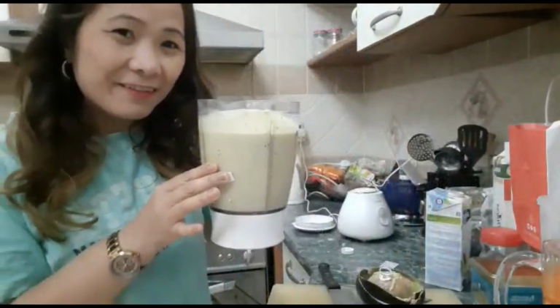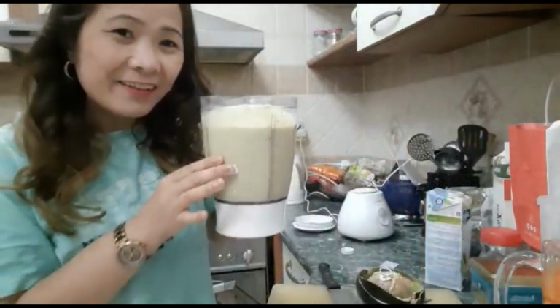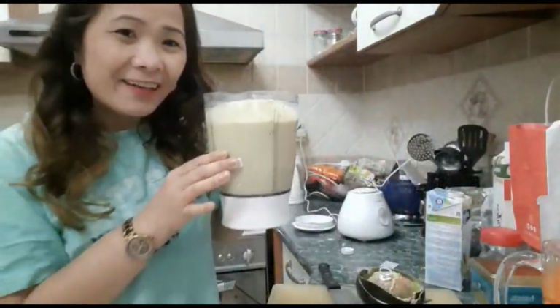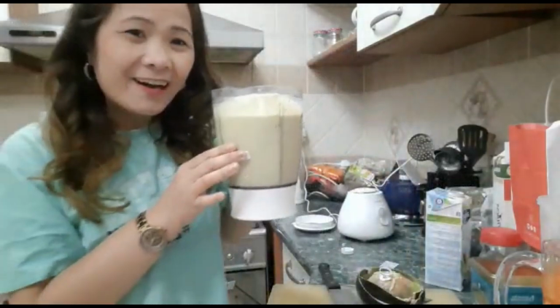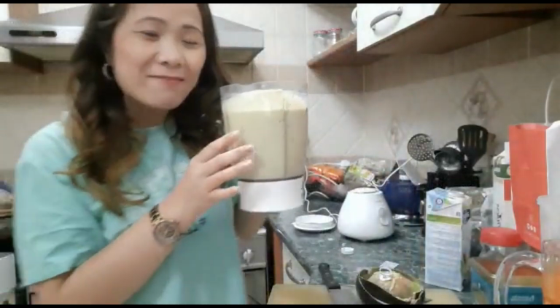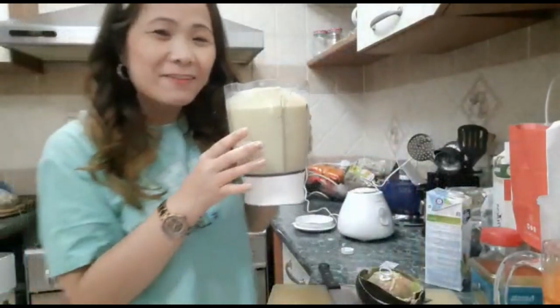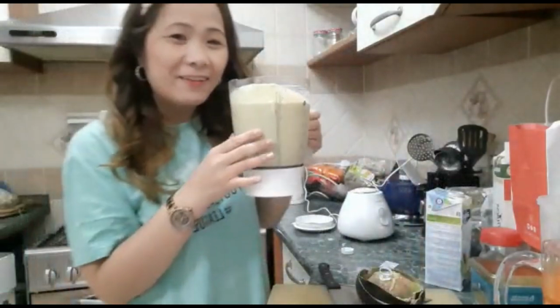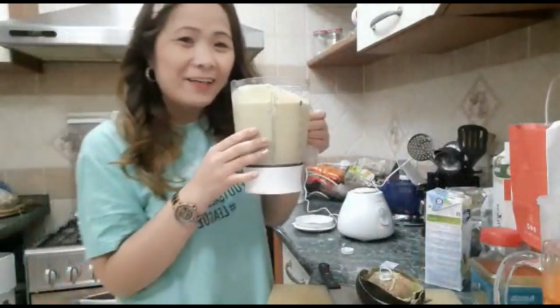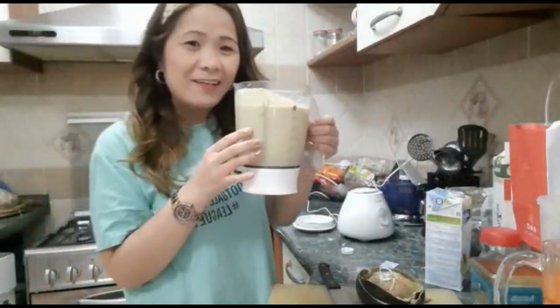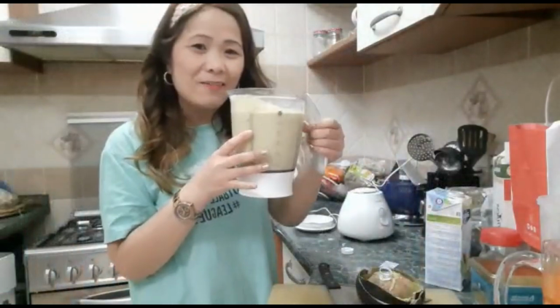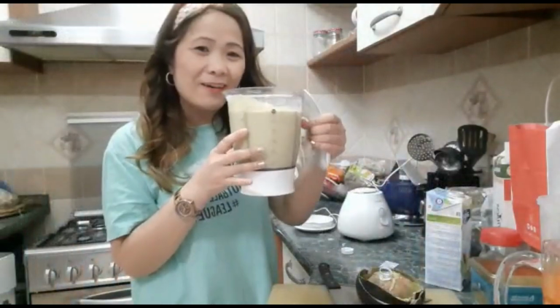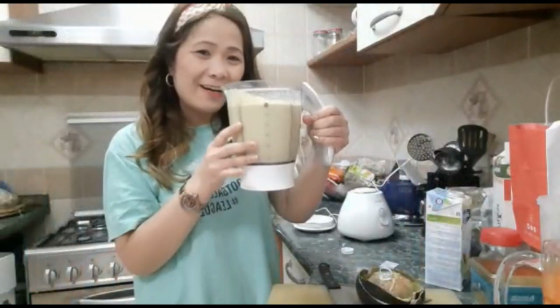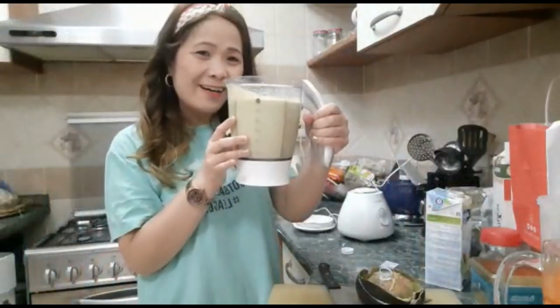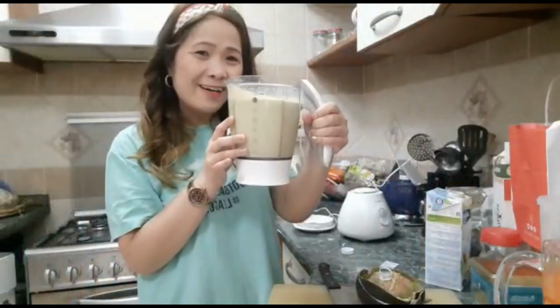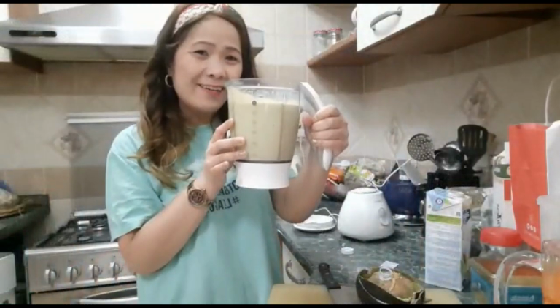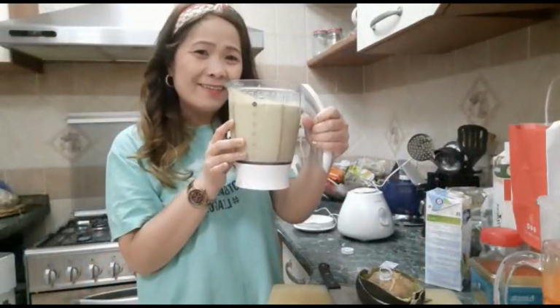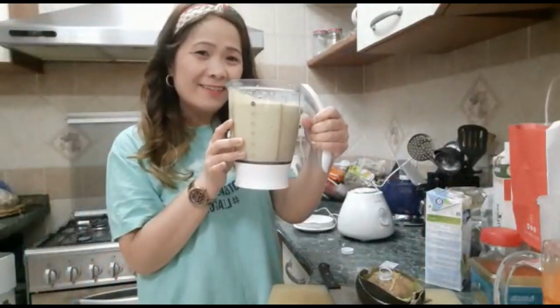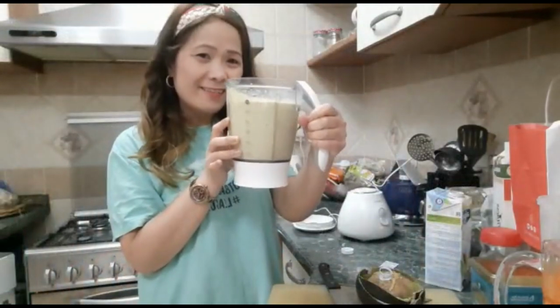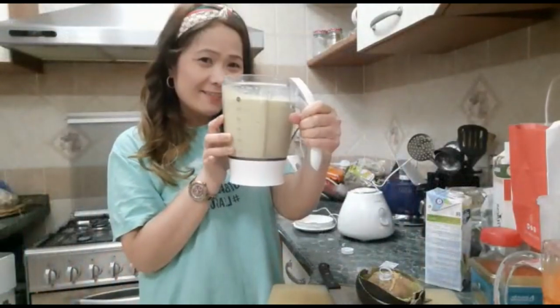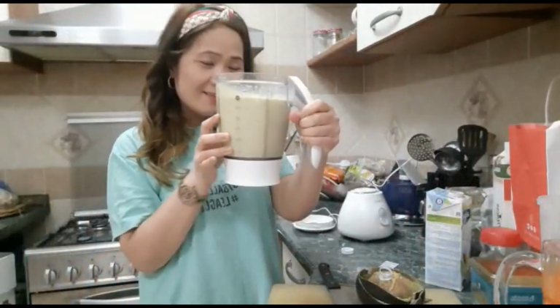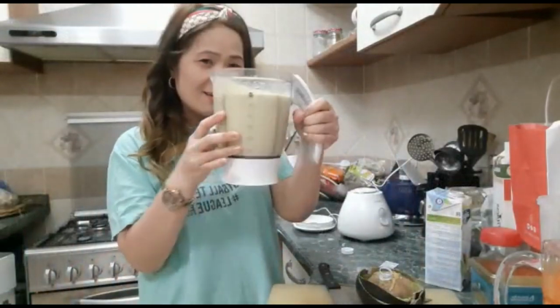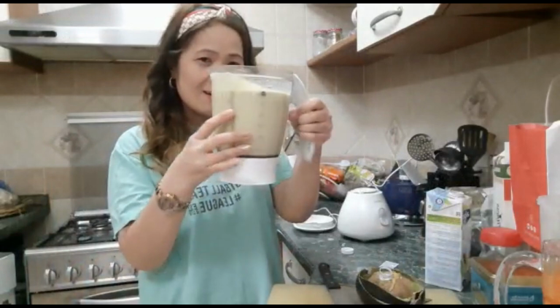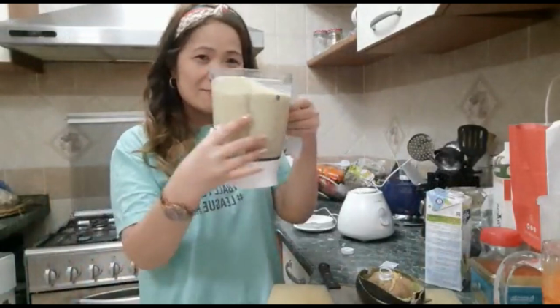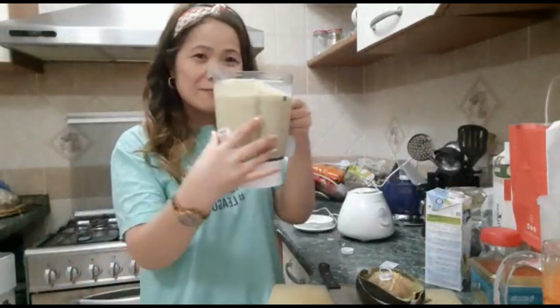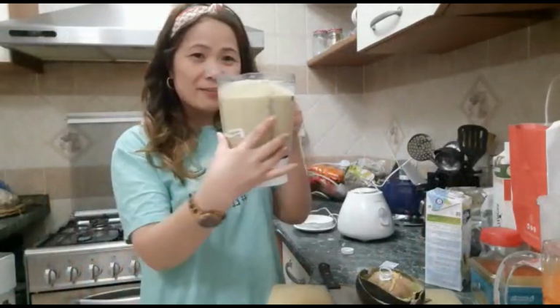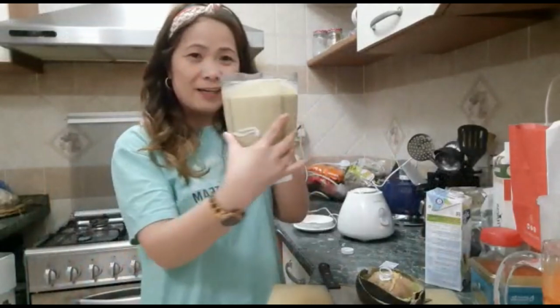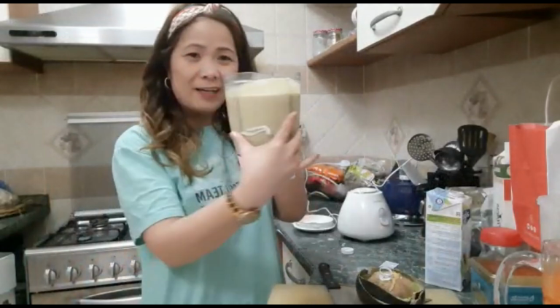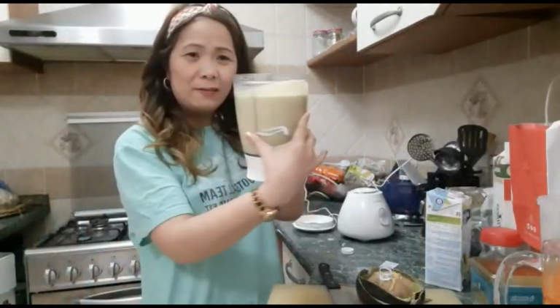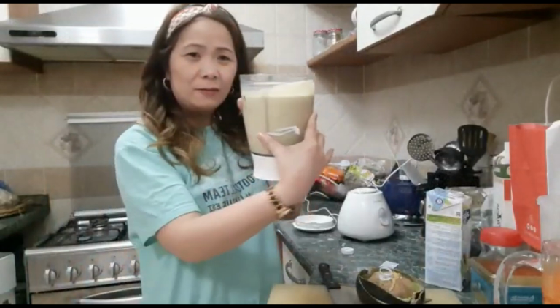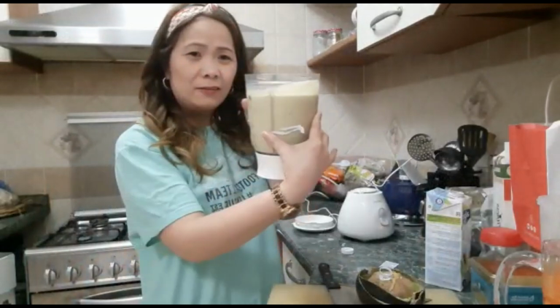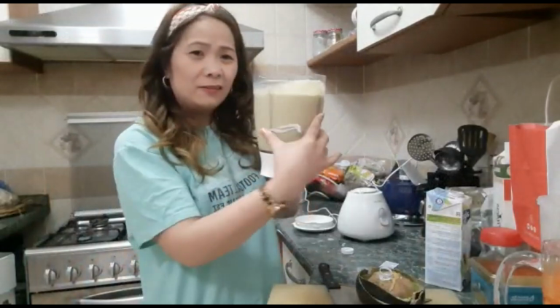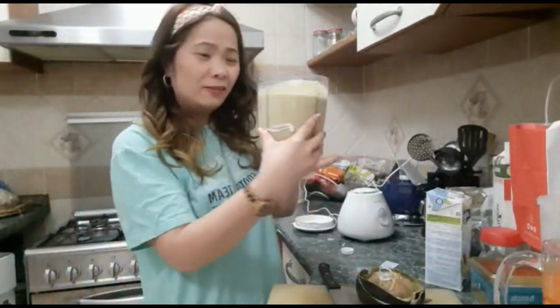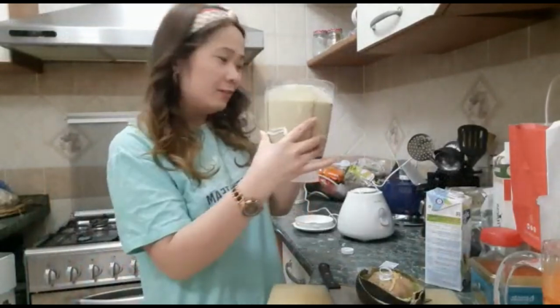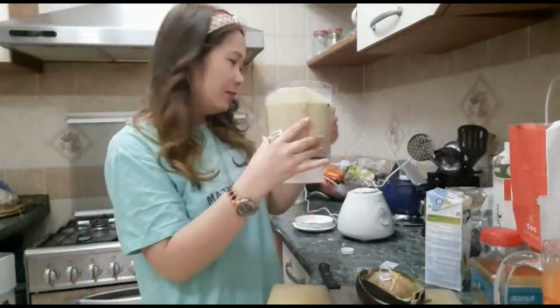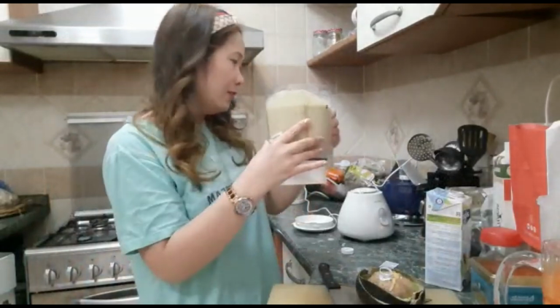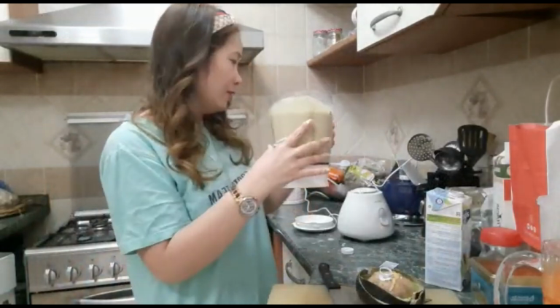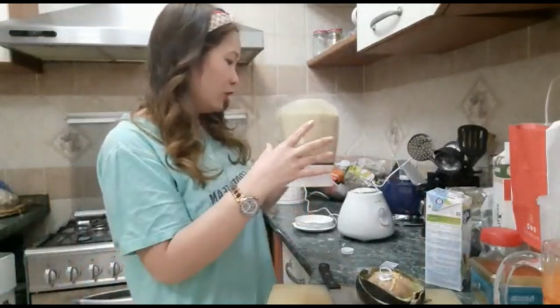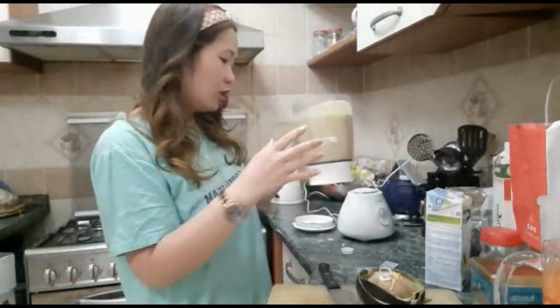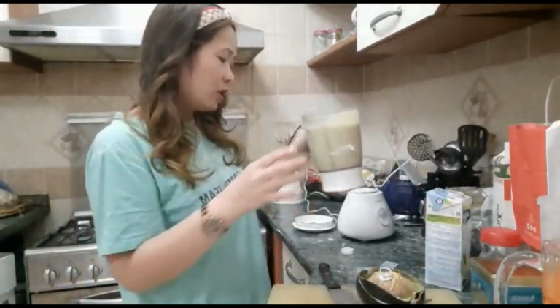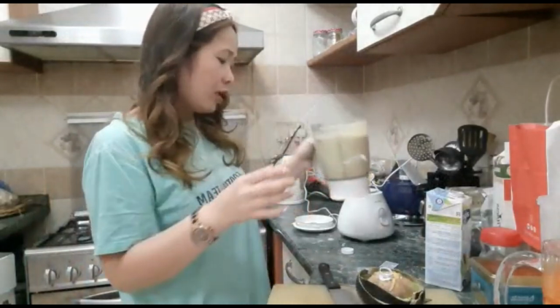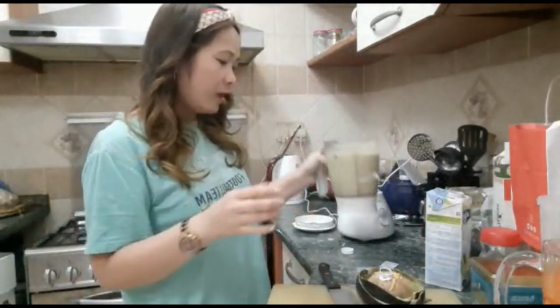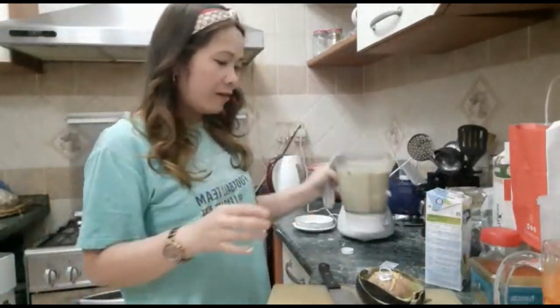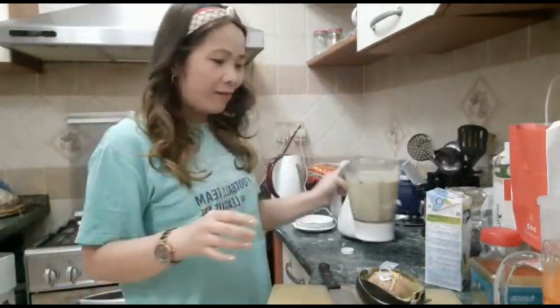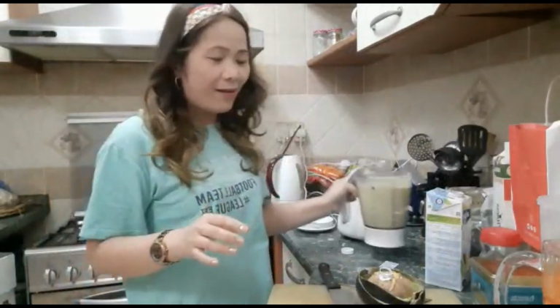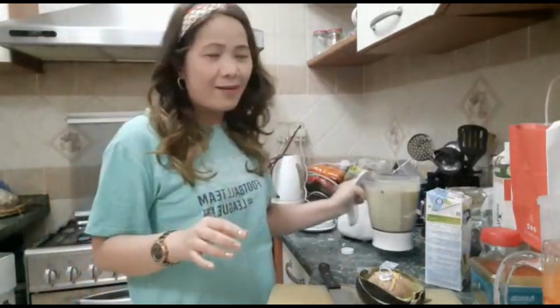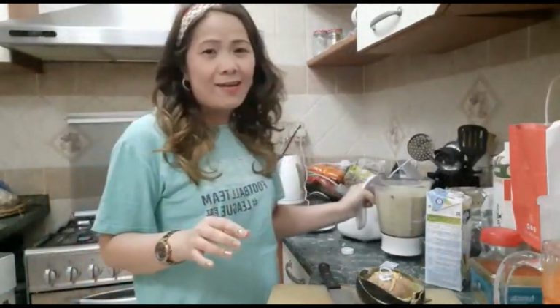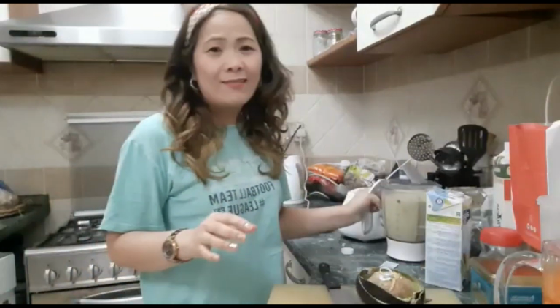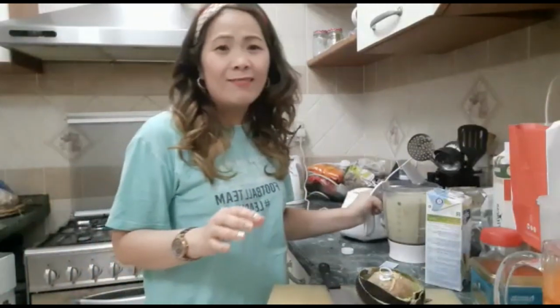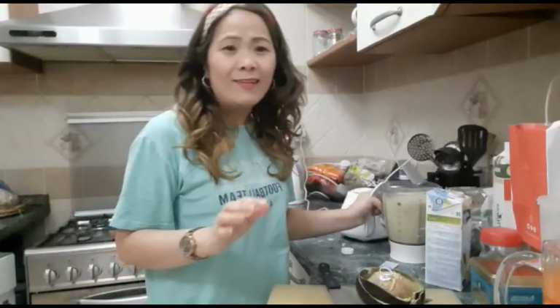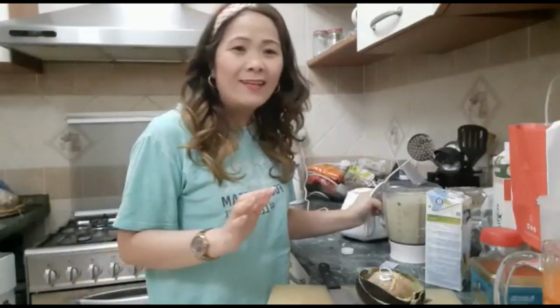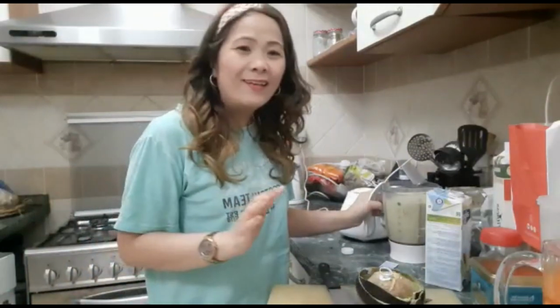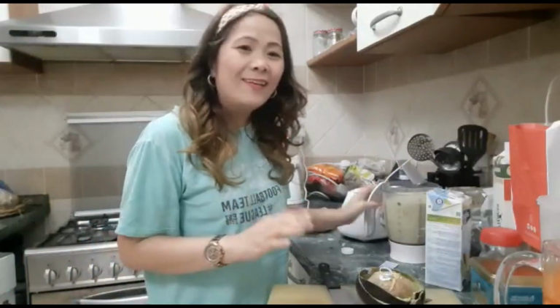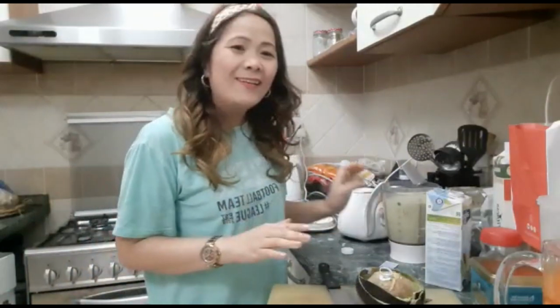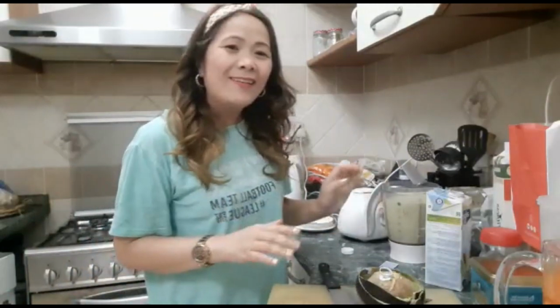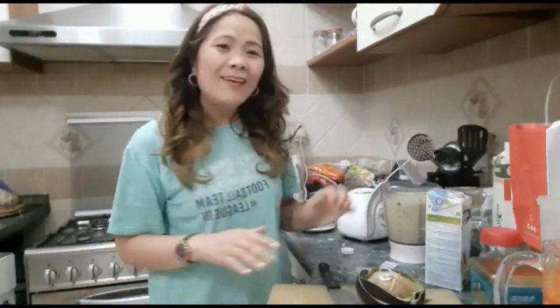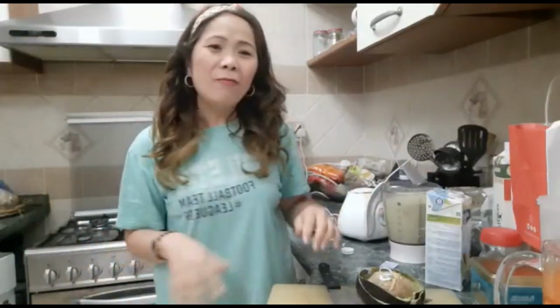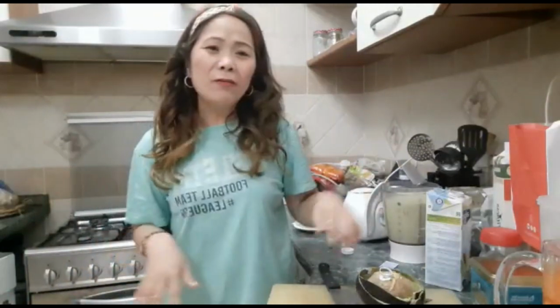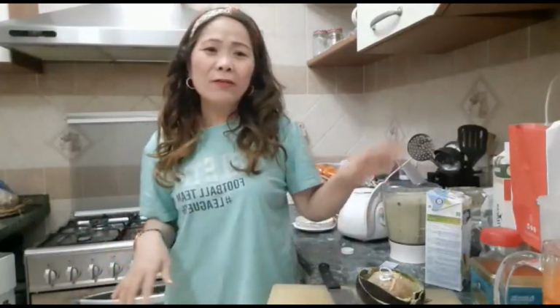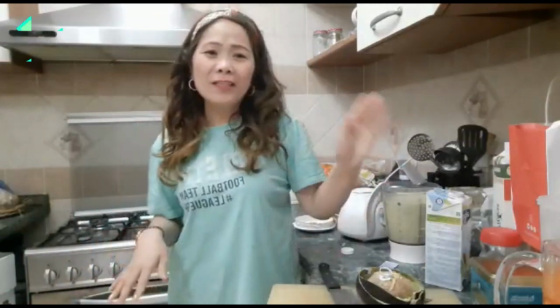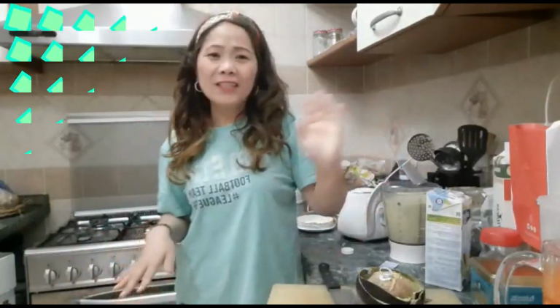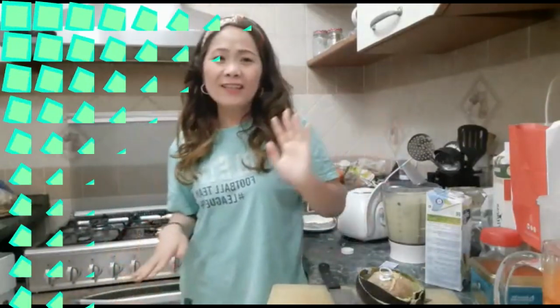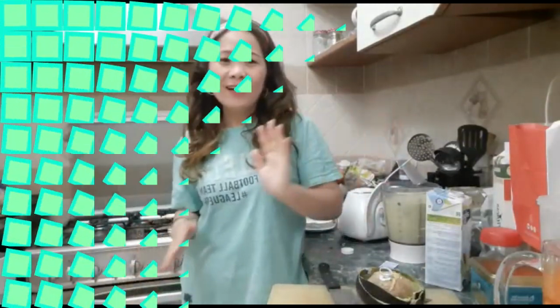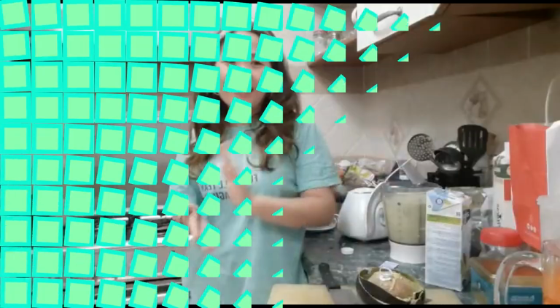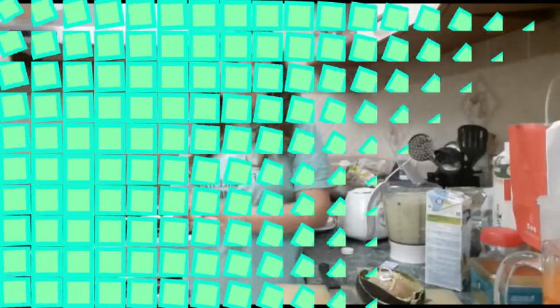We already made one avocado shake. Thank you for watching, guys.